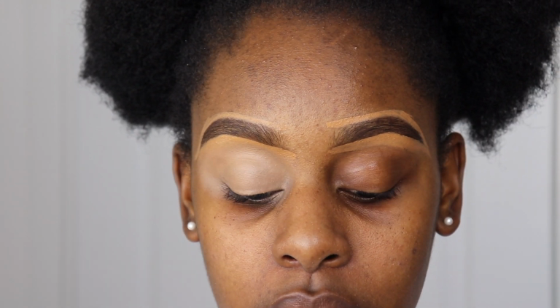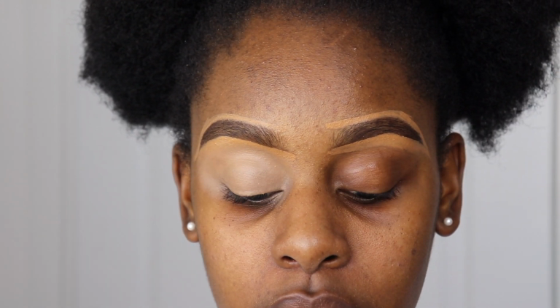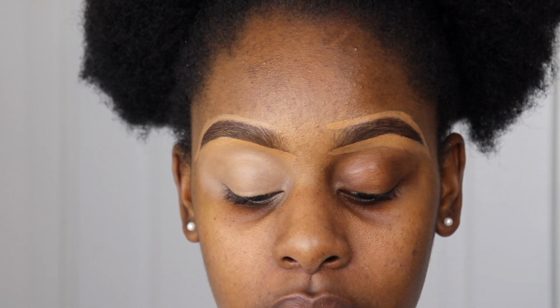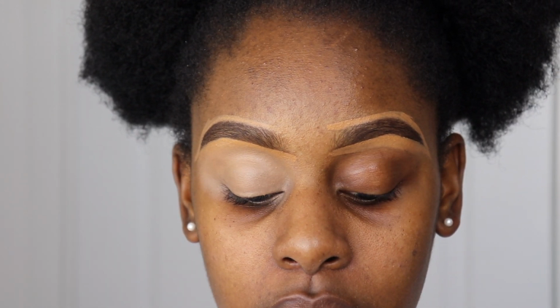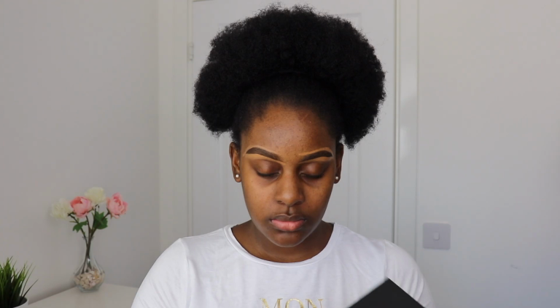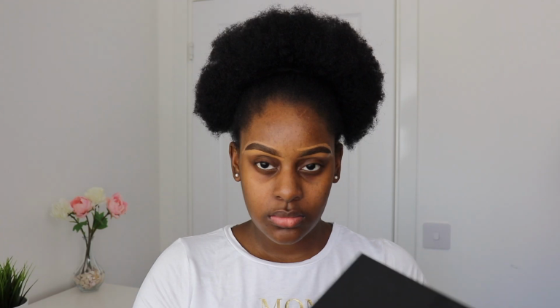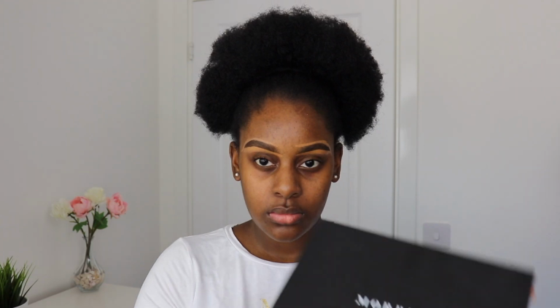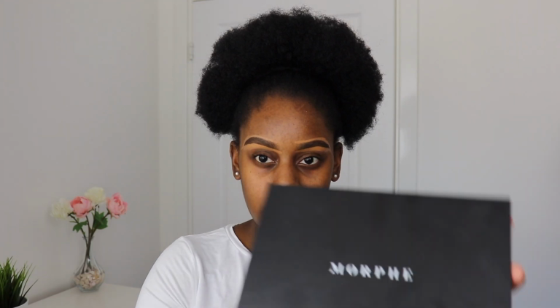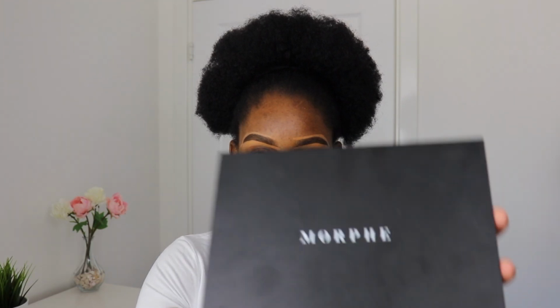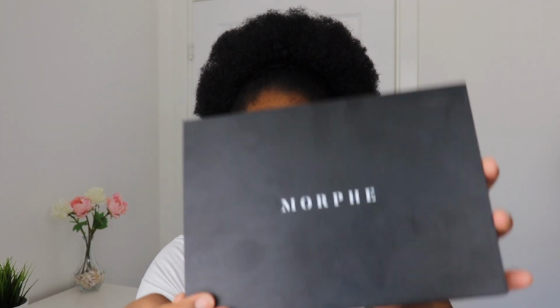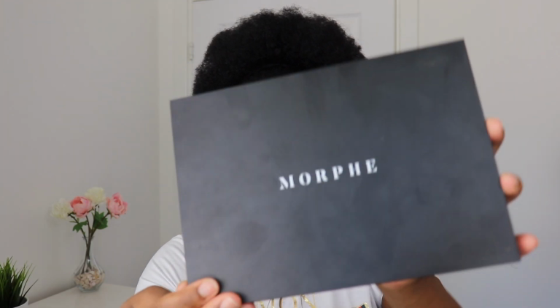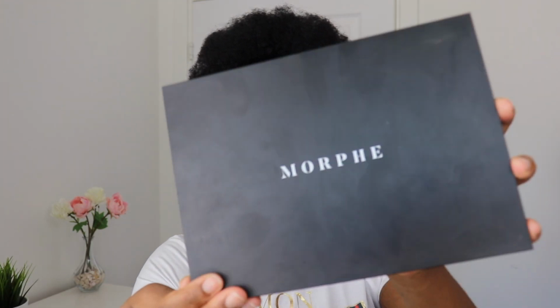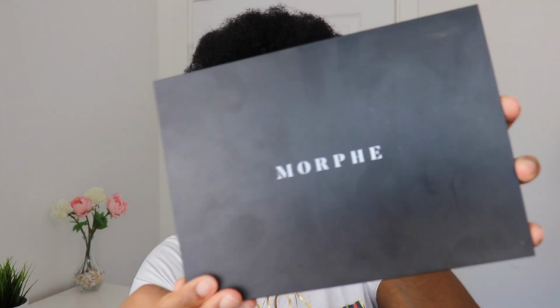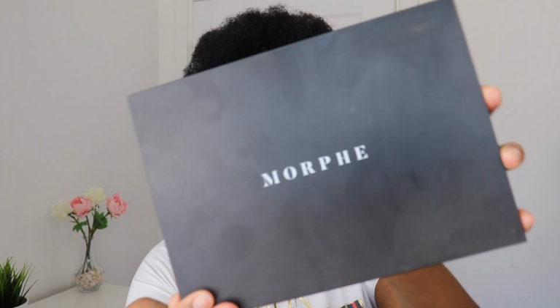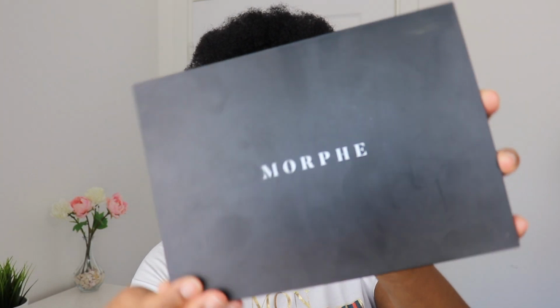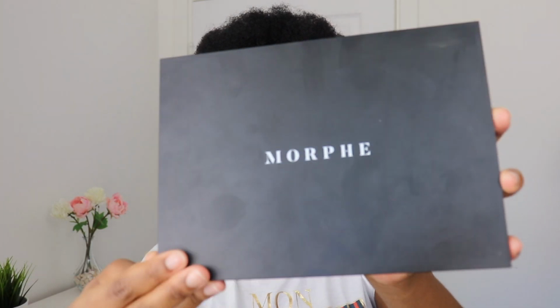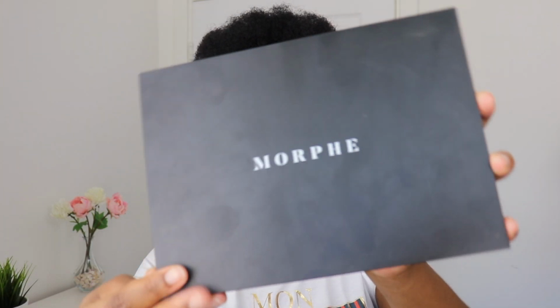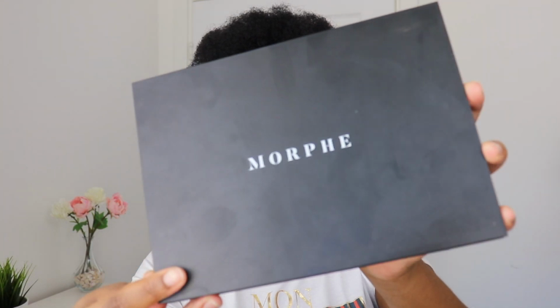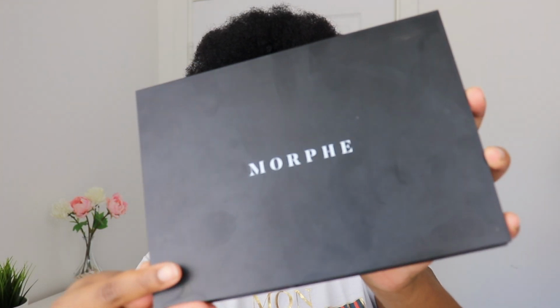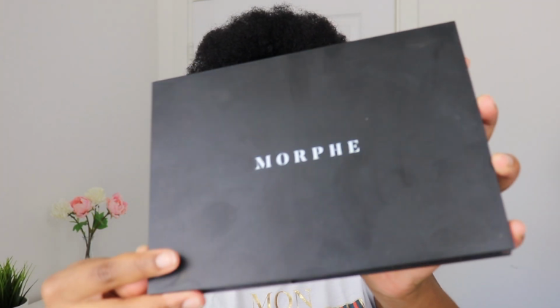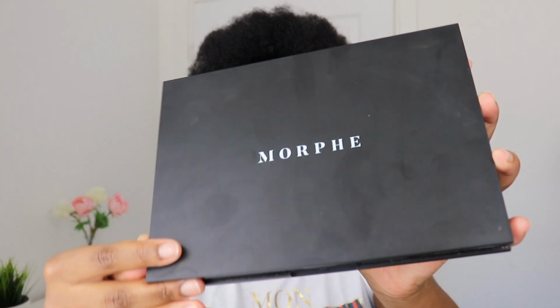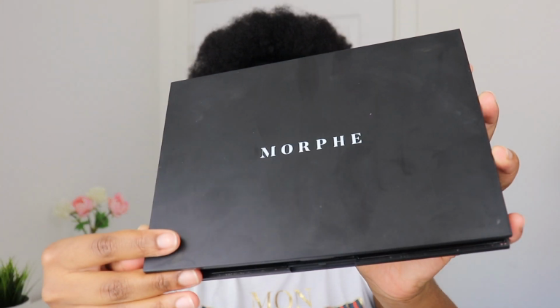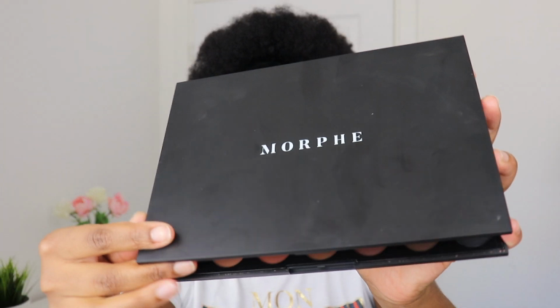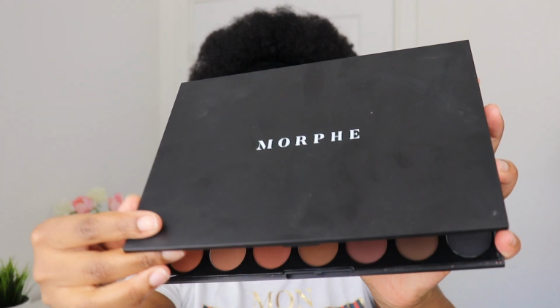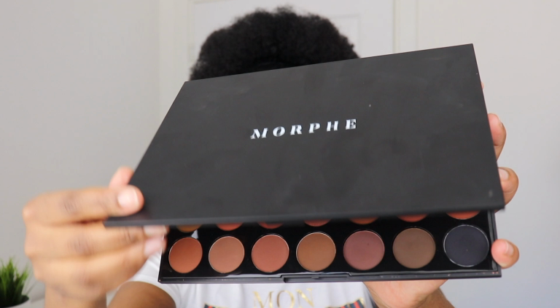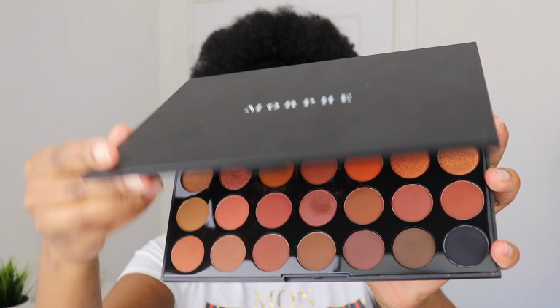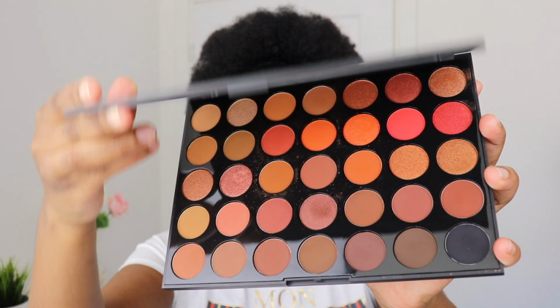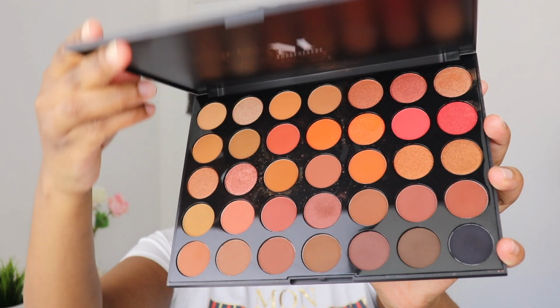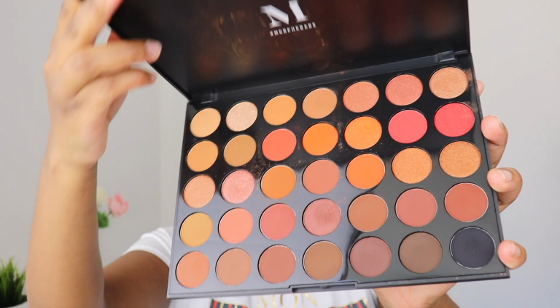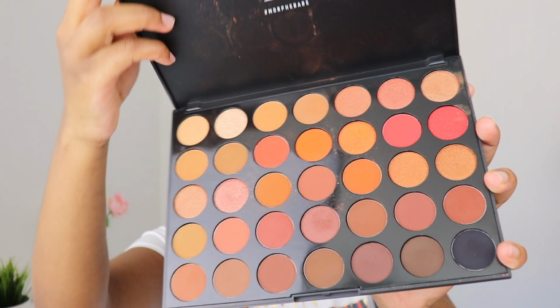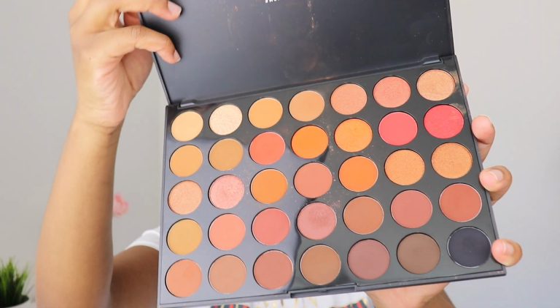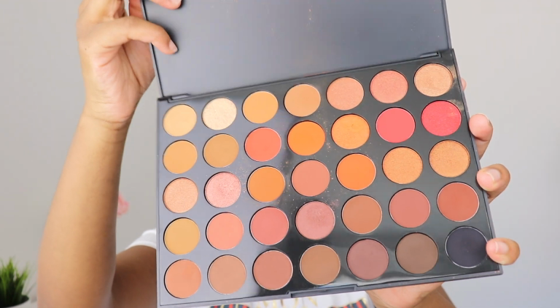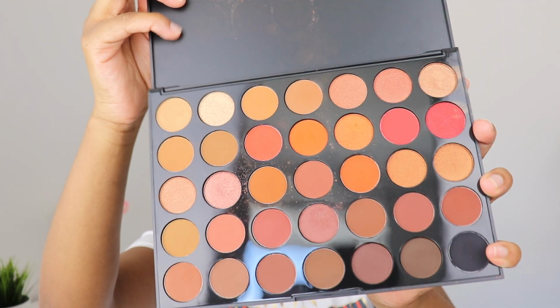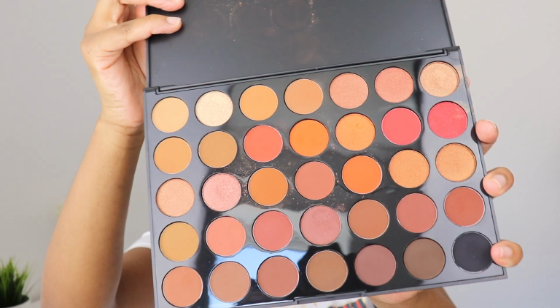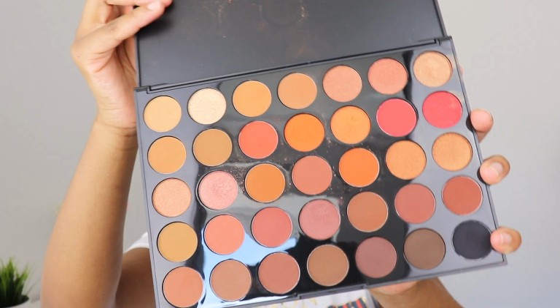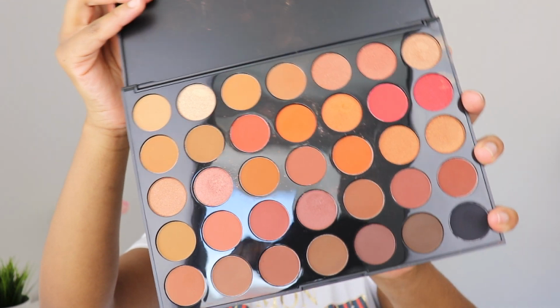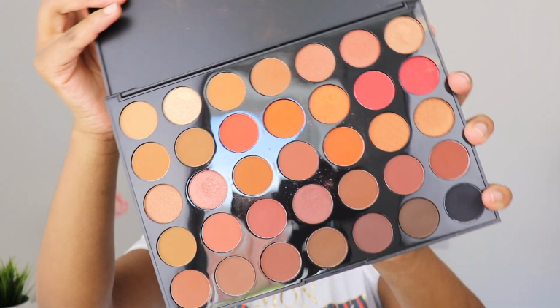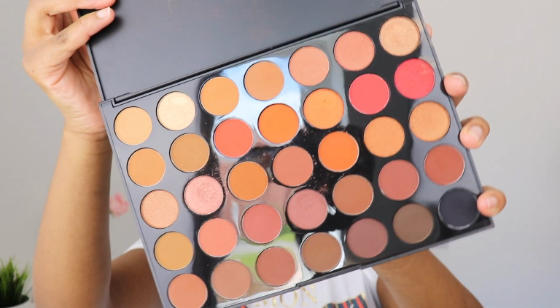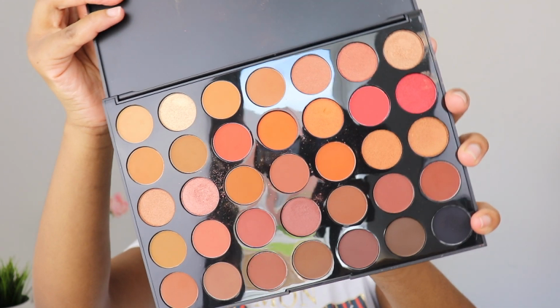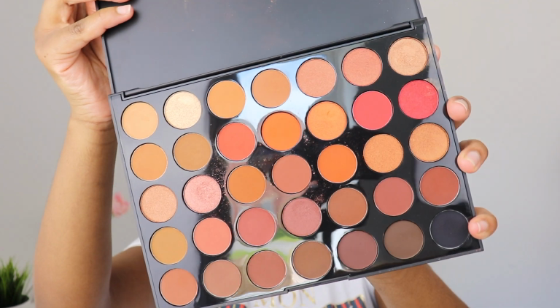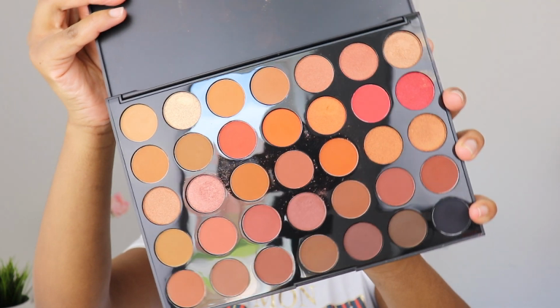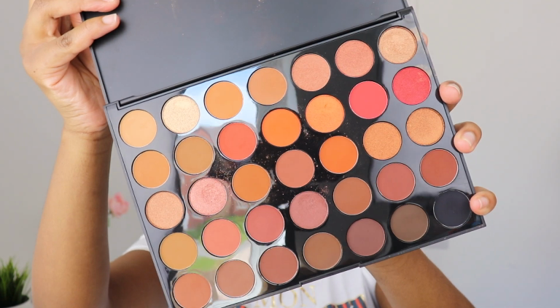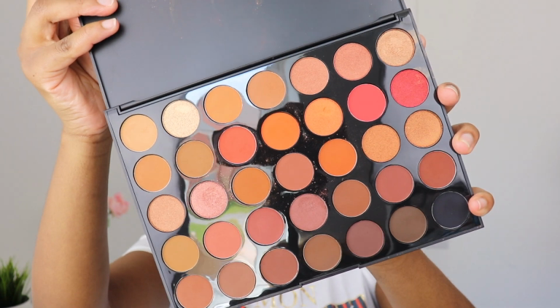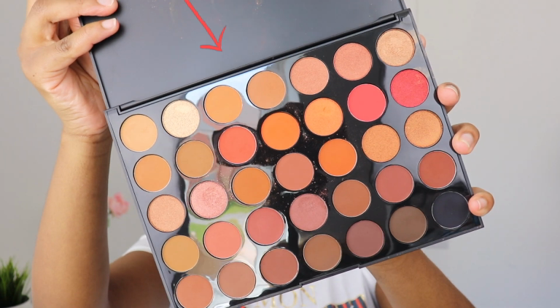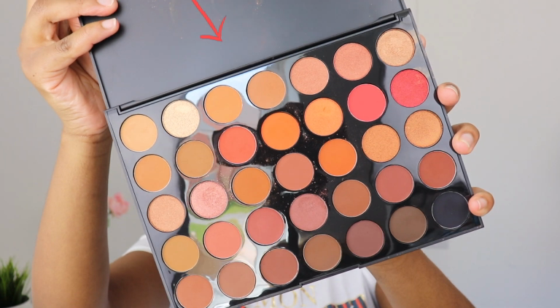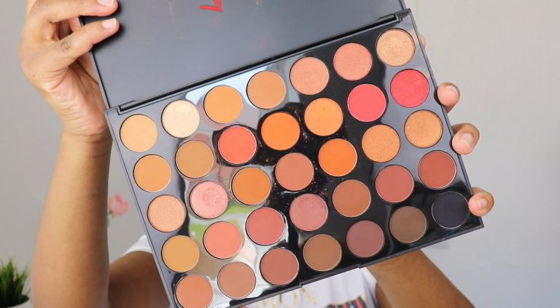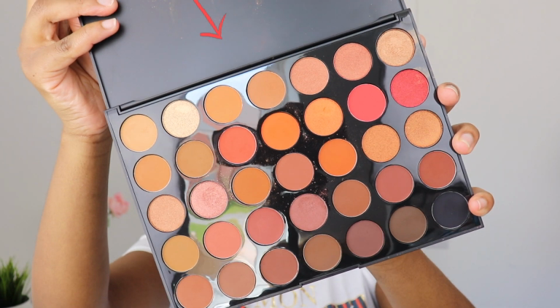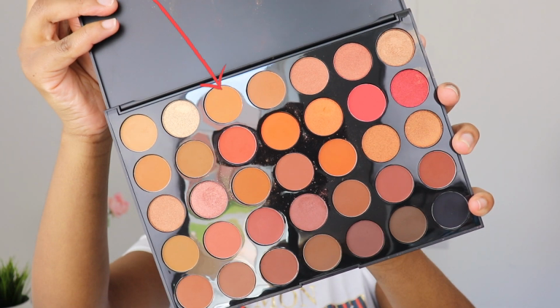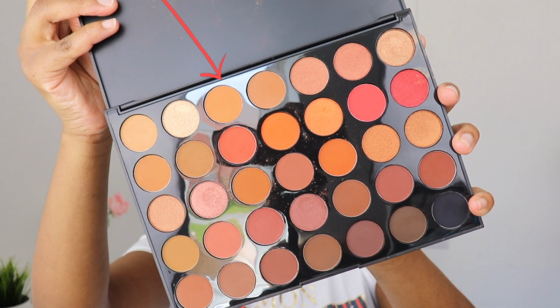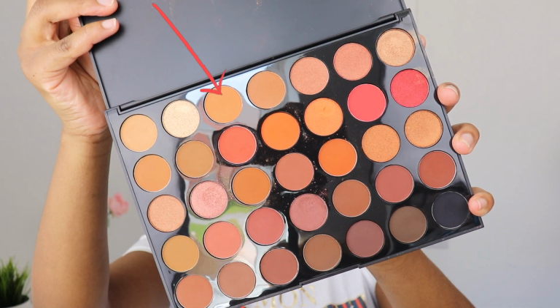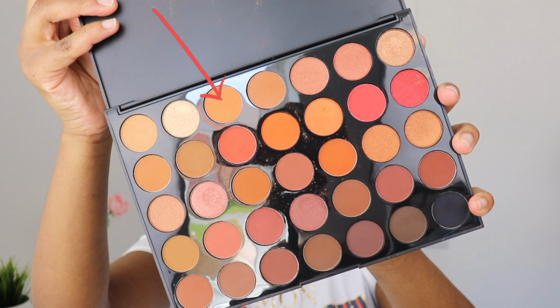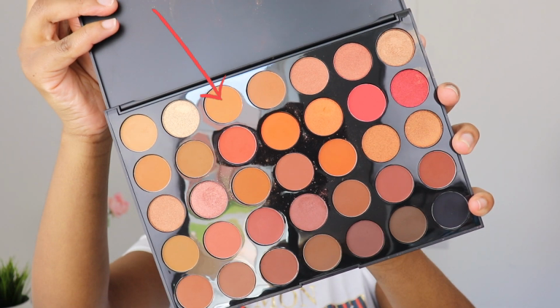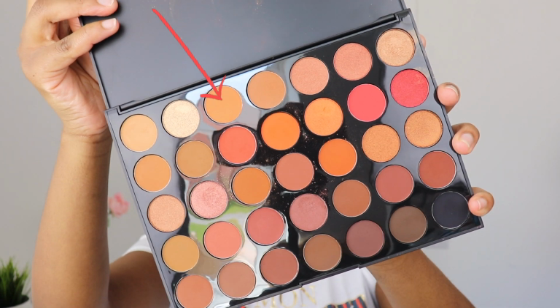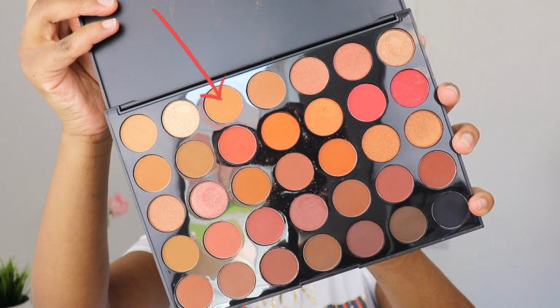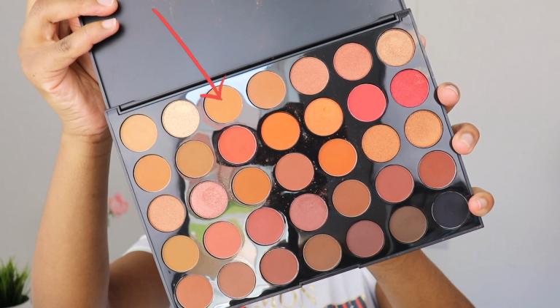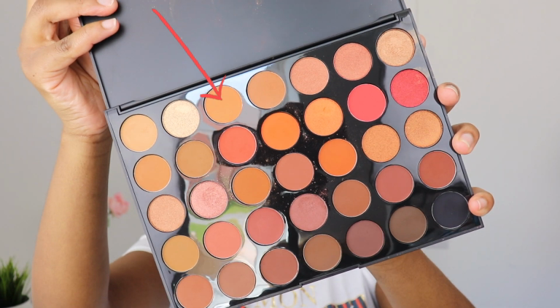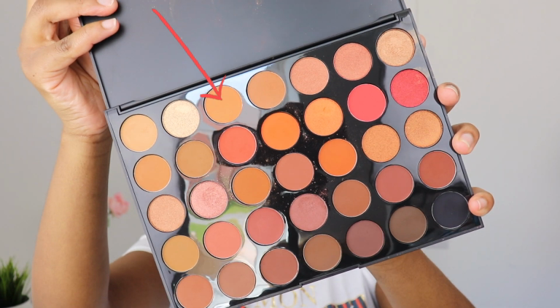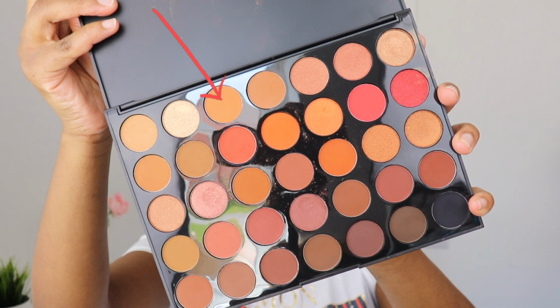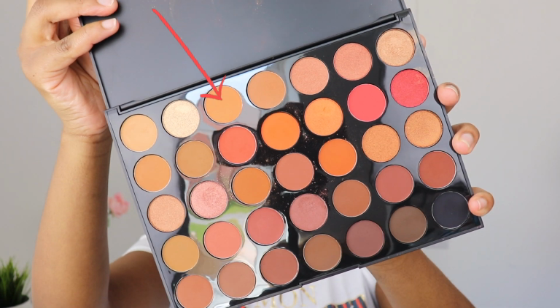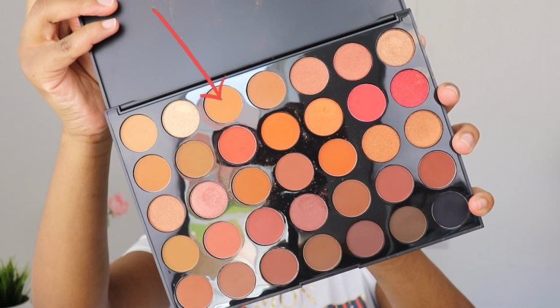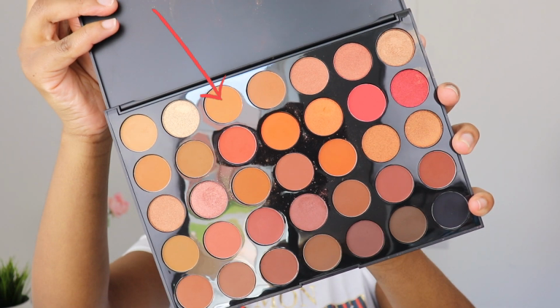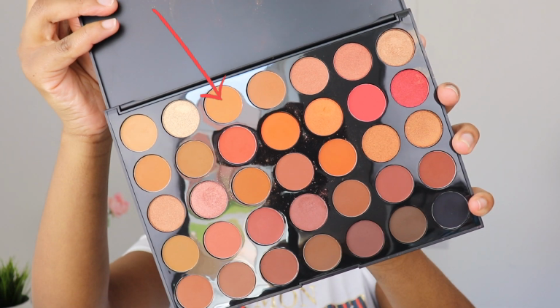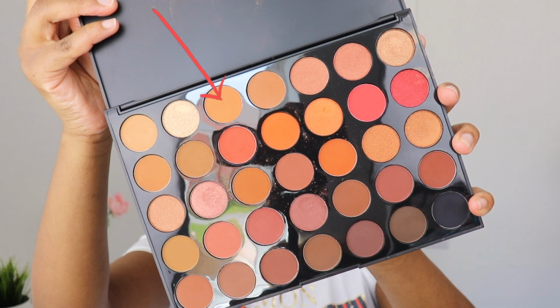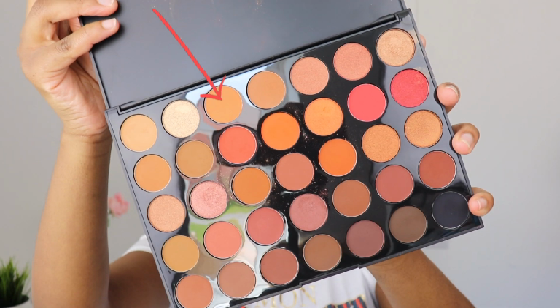Then using the Morphe 35O2 palette, I'm going to take this shade right here and start blending it into my crease.